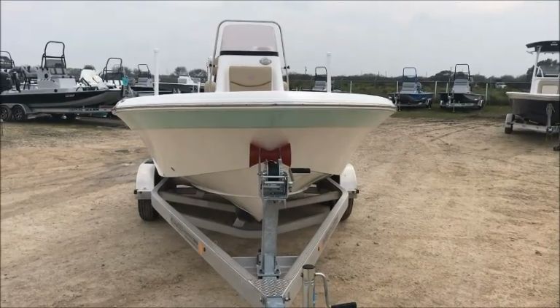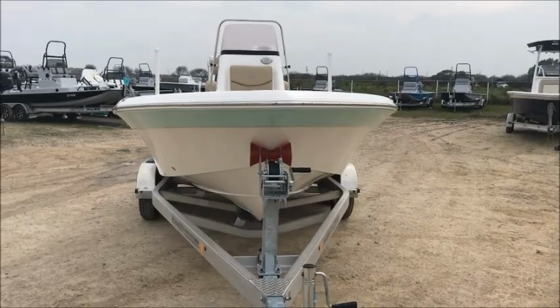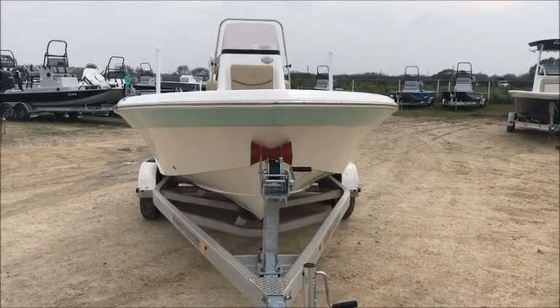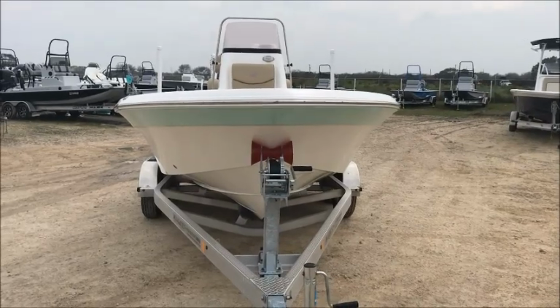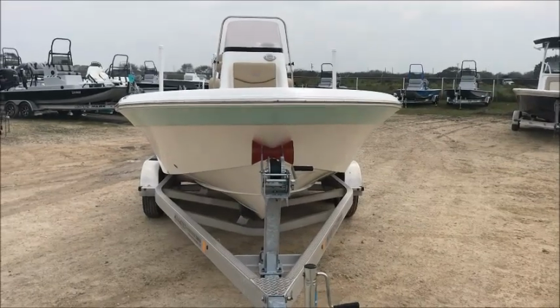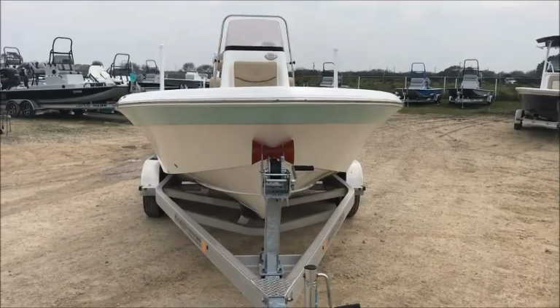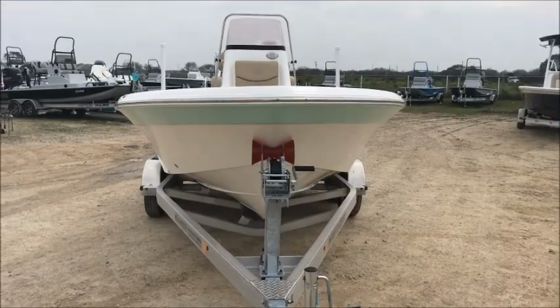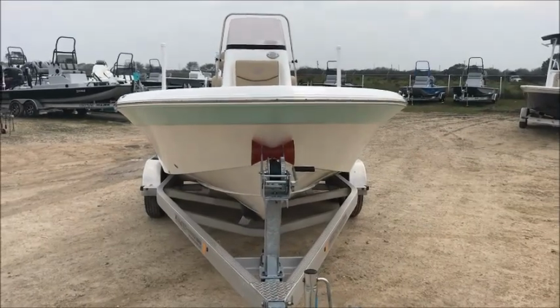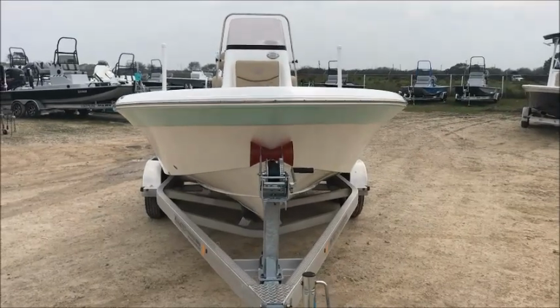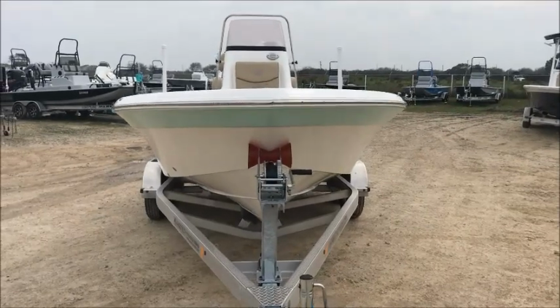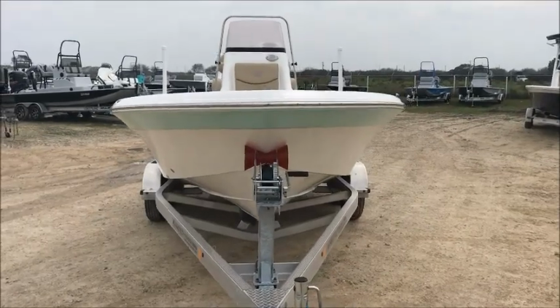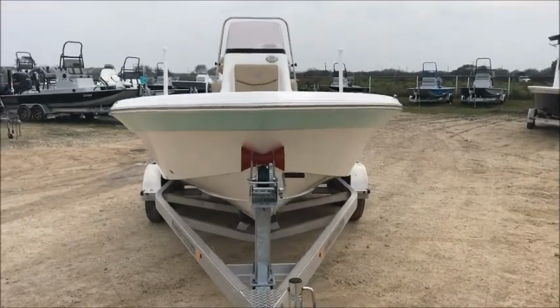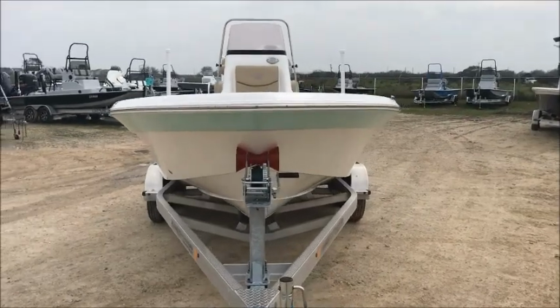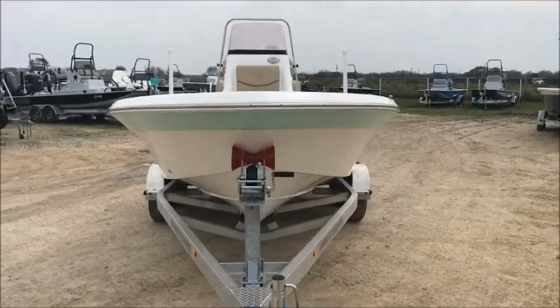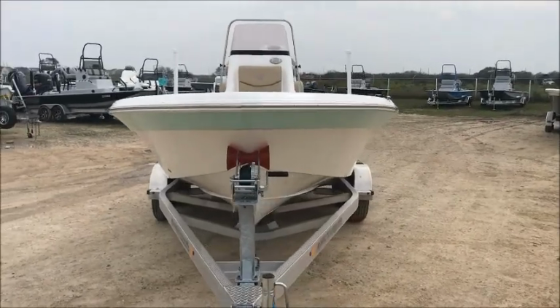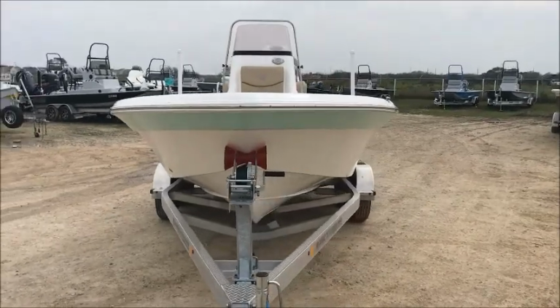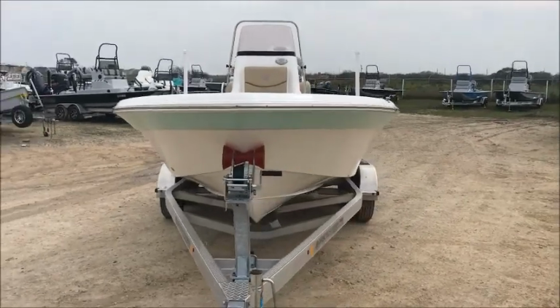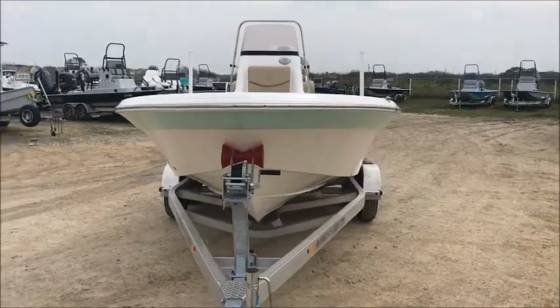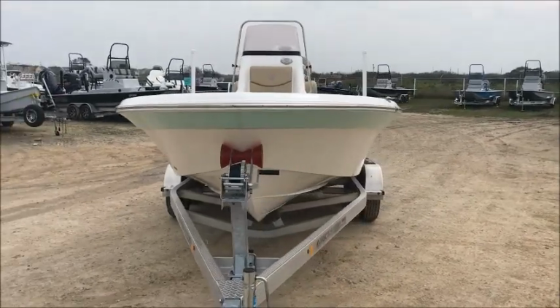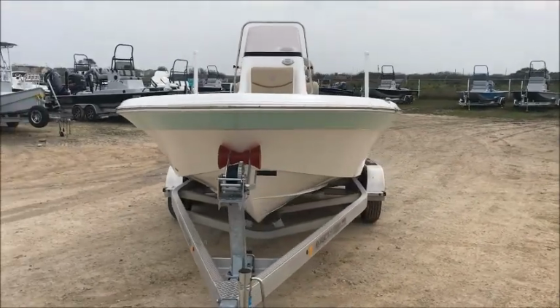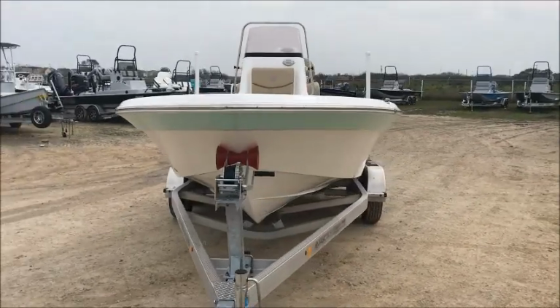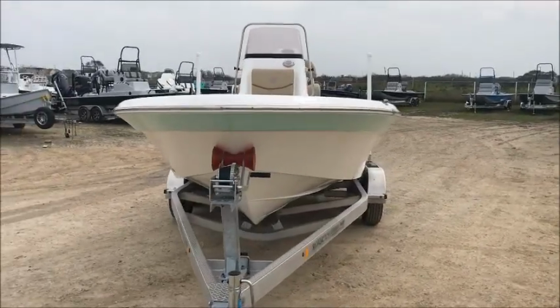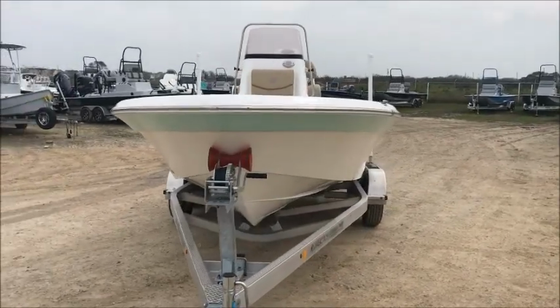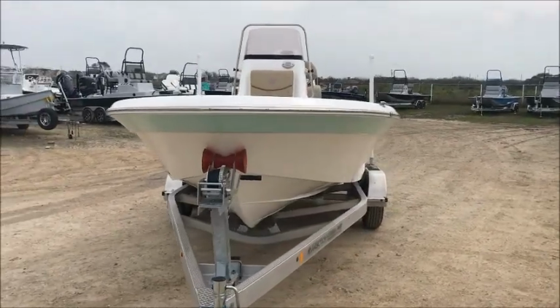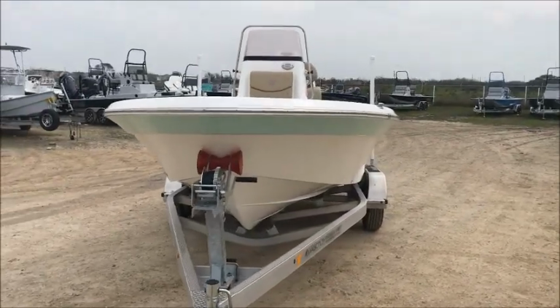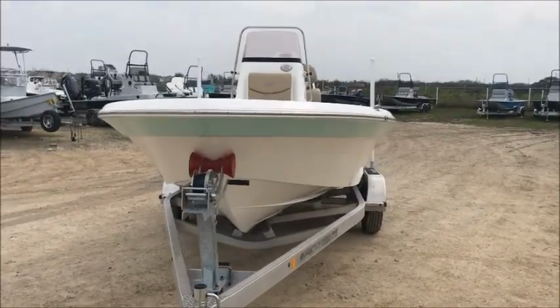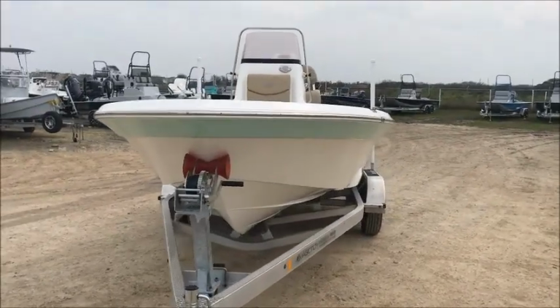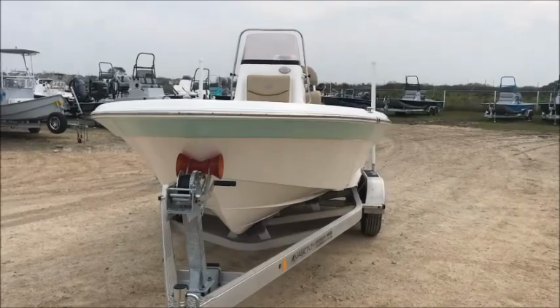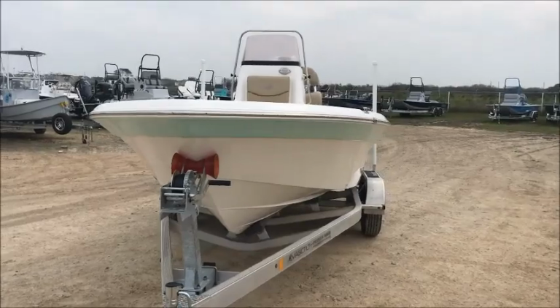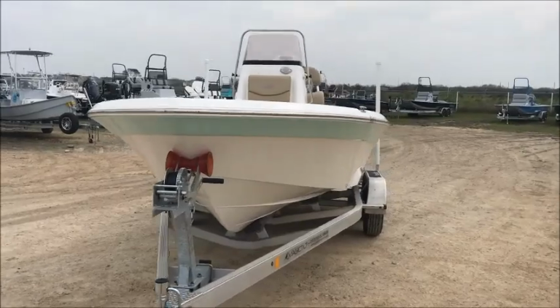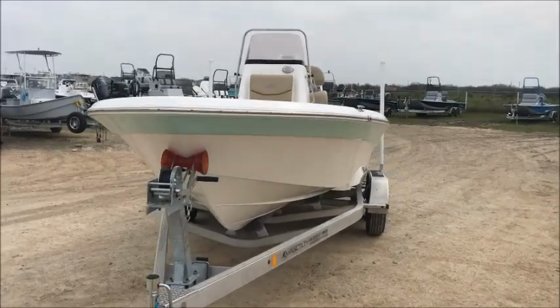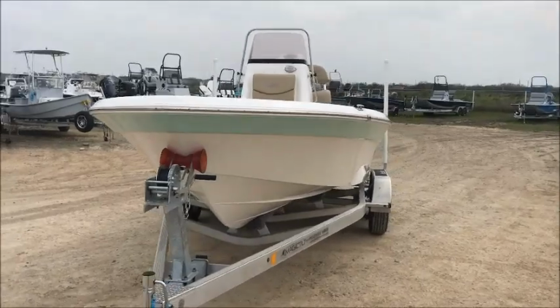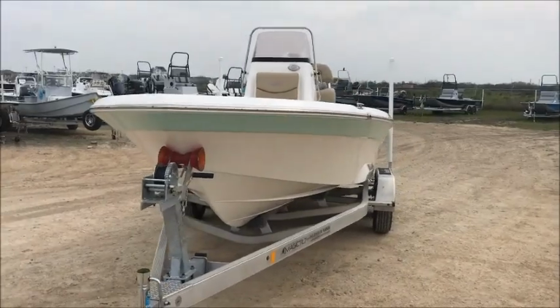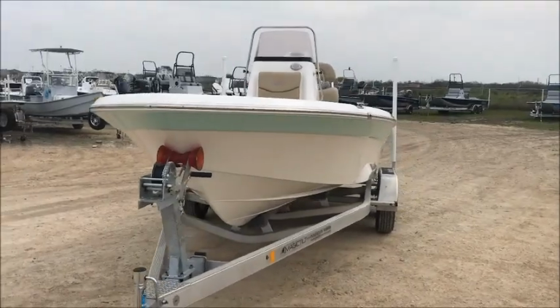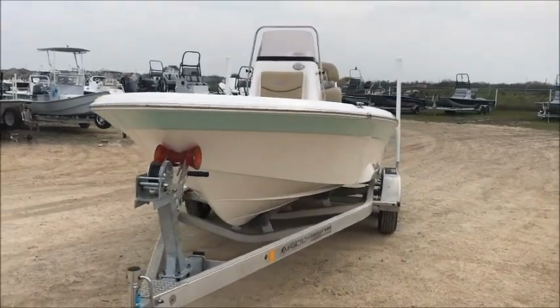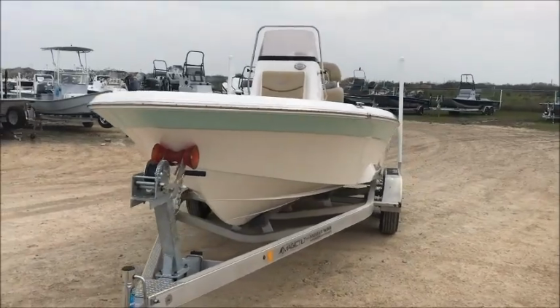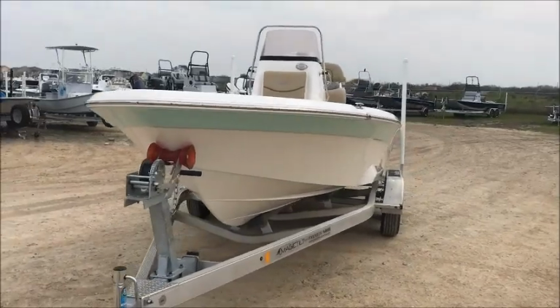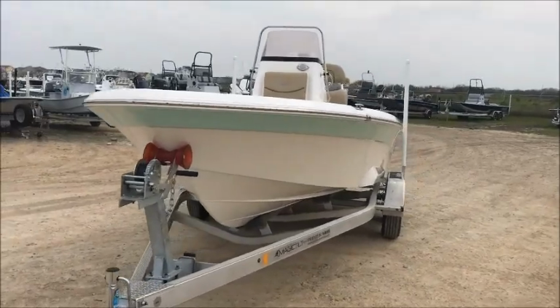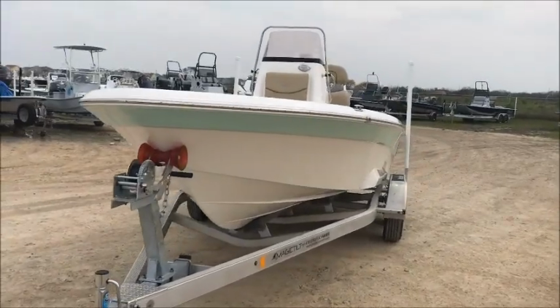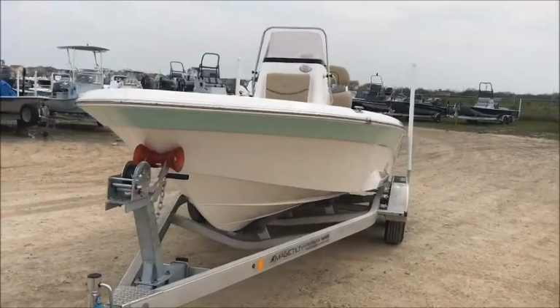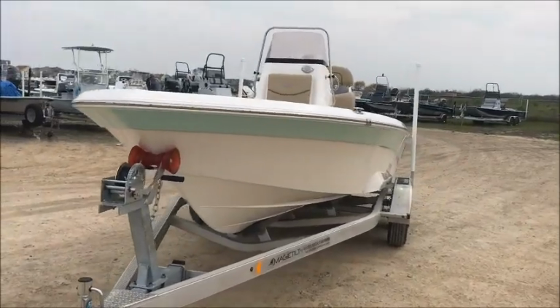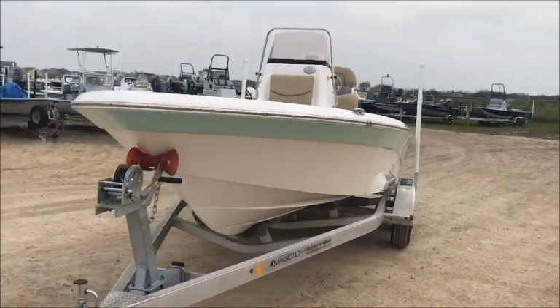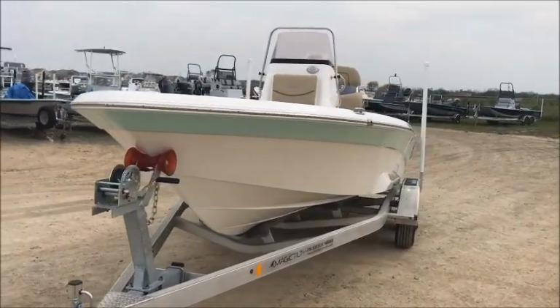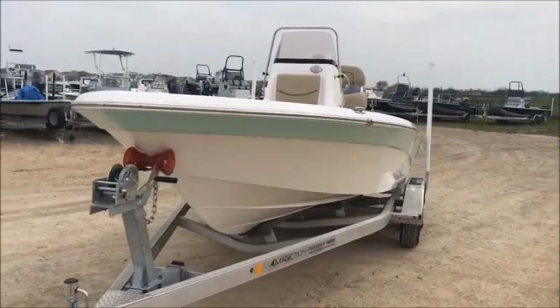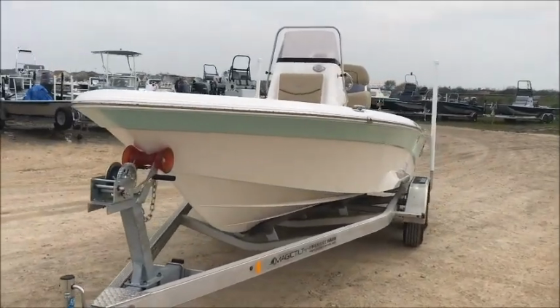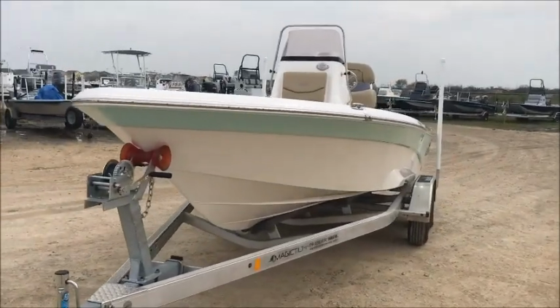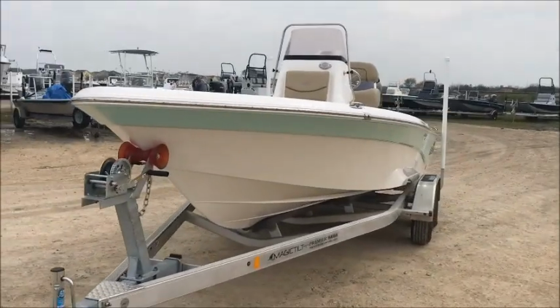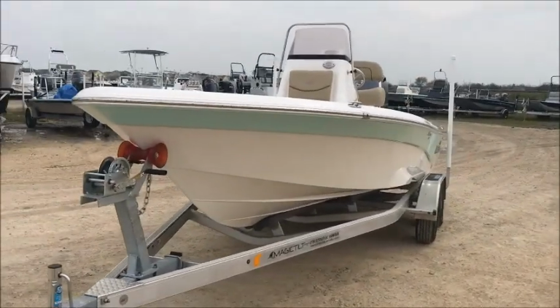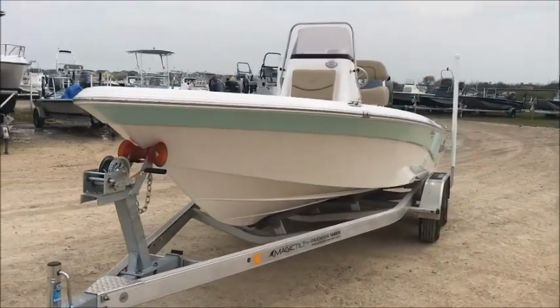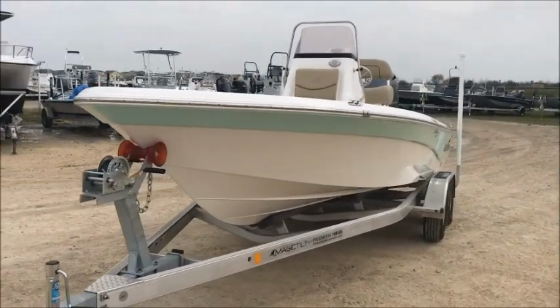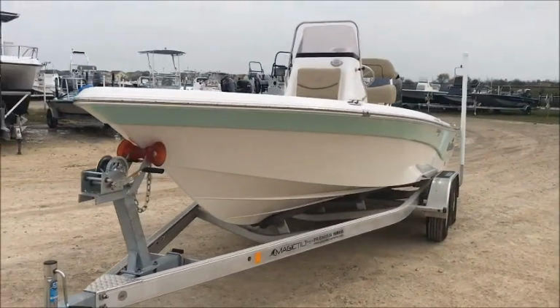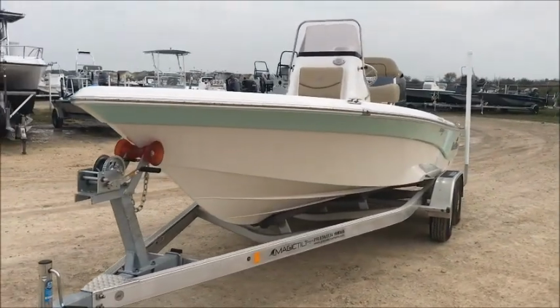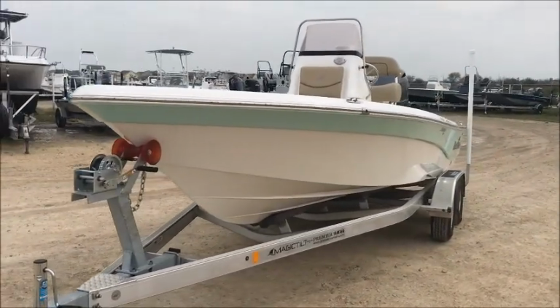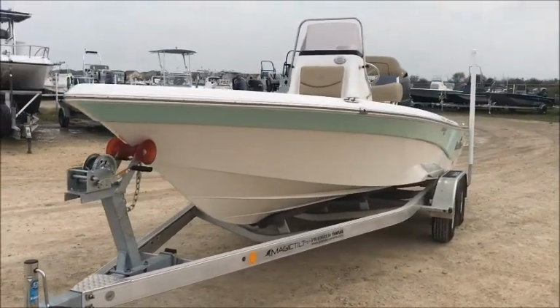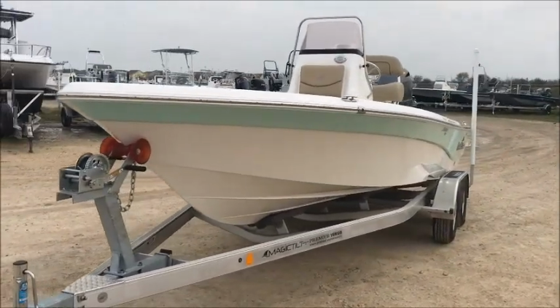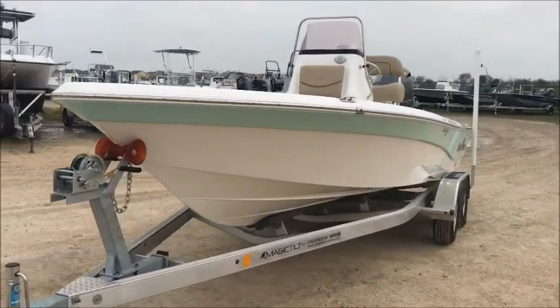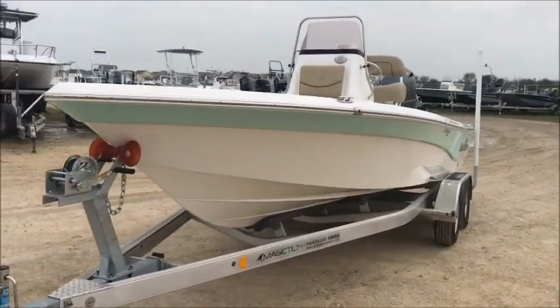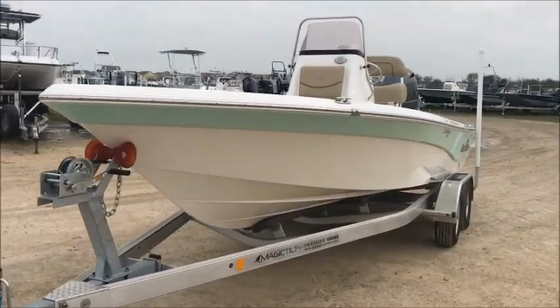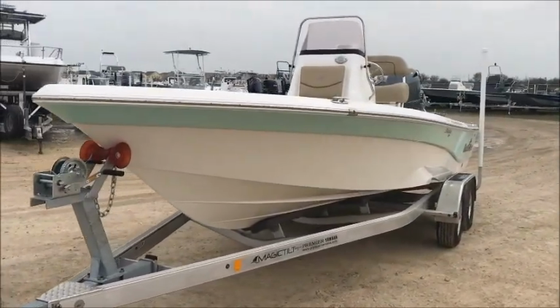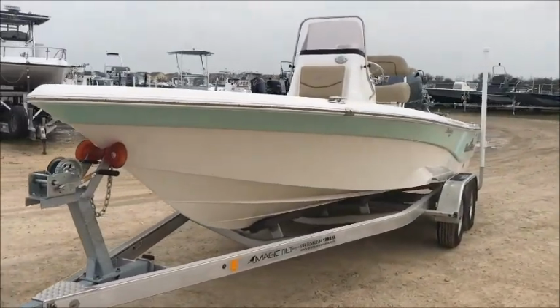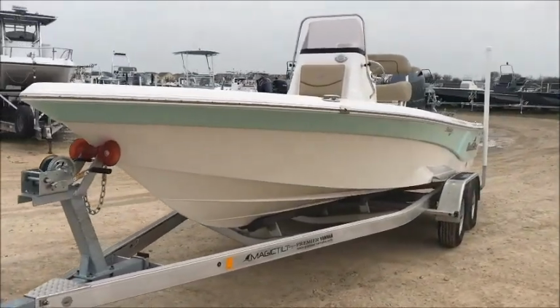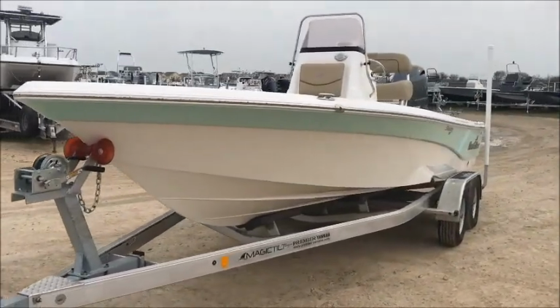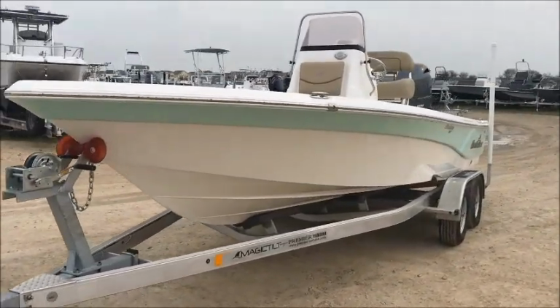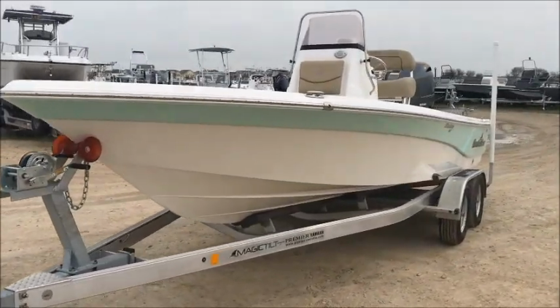Hey, Chris Kell here with Premier Boating Centers here in Corpus Christi. Today we're going to be doing a walk around on the Nautic Star 215 XTS.